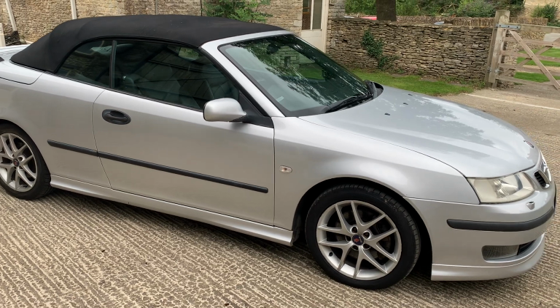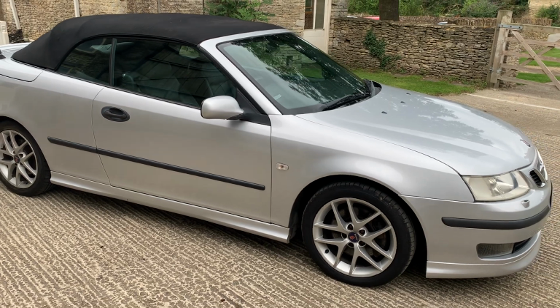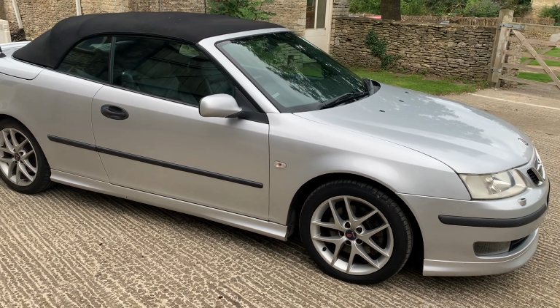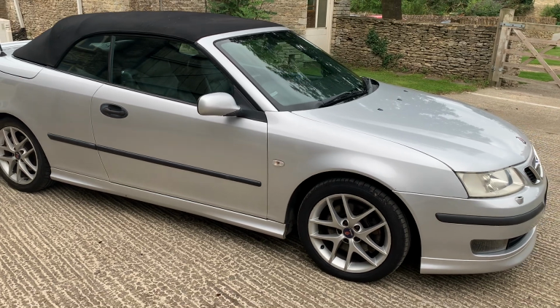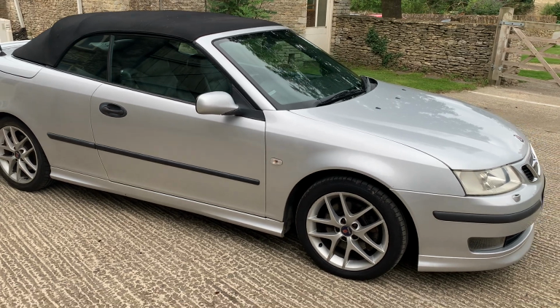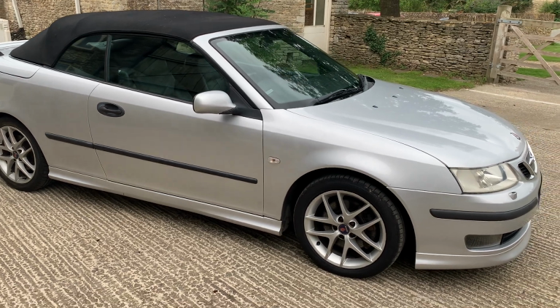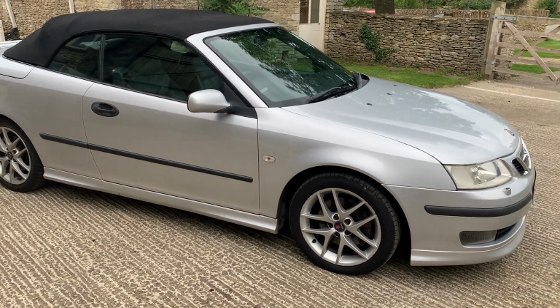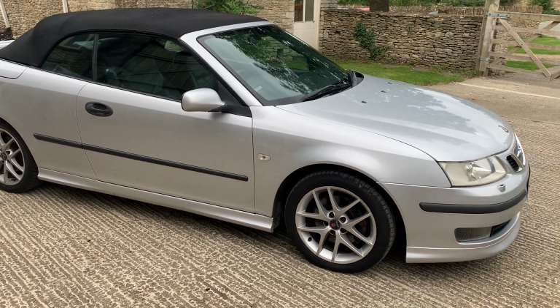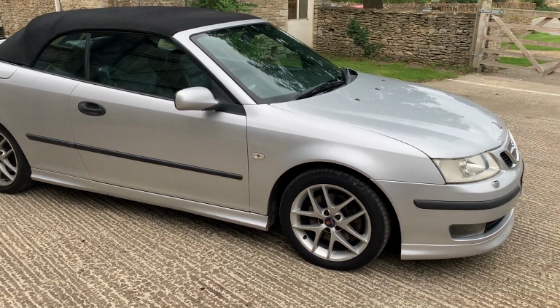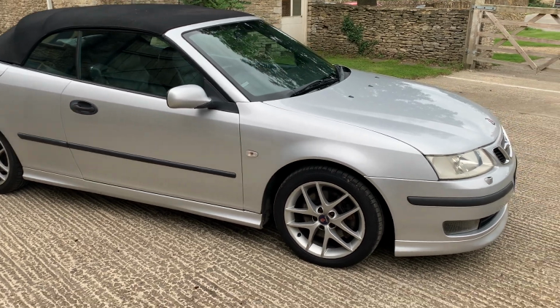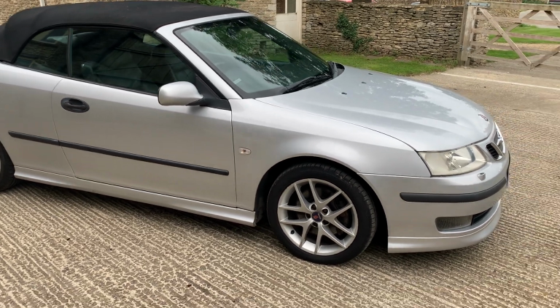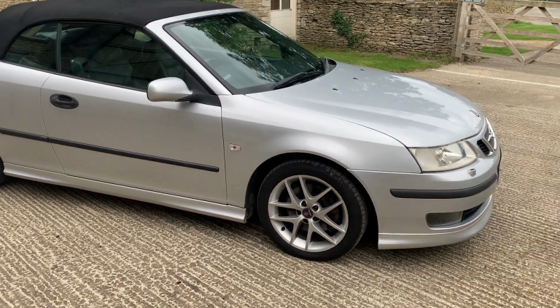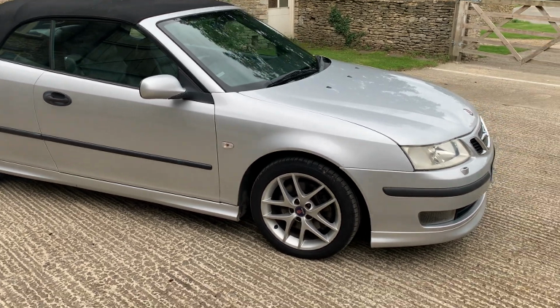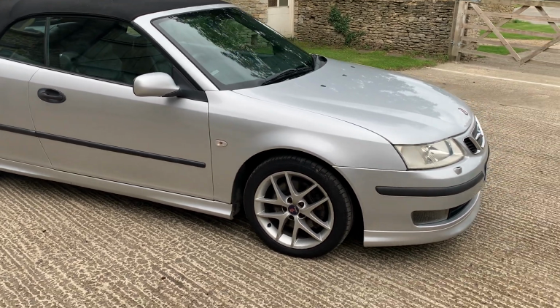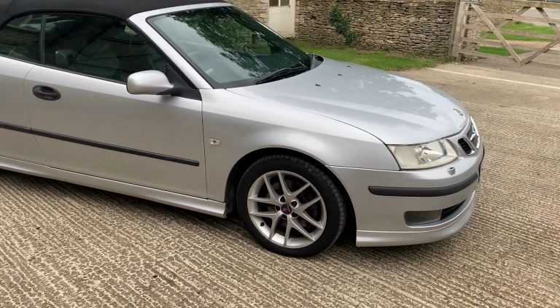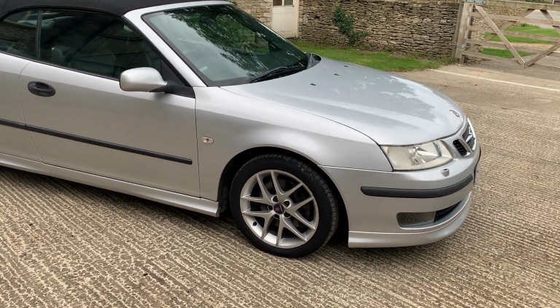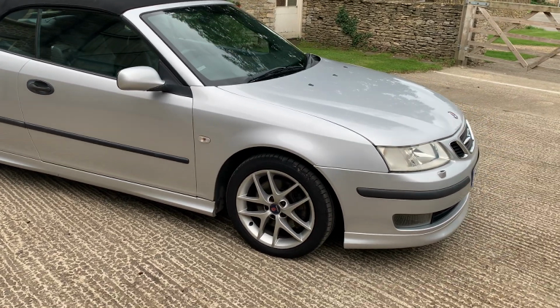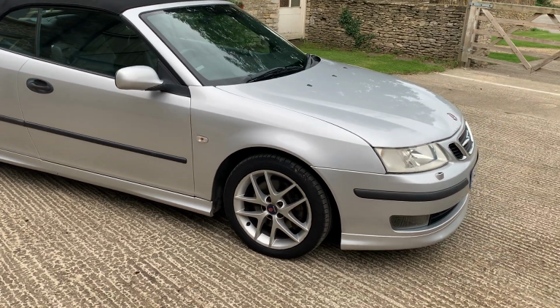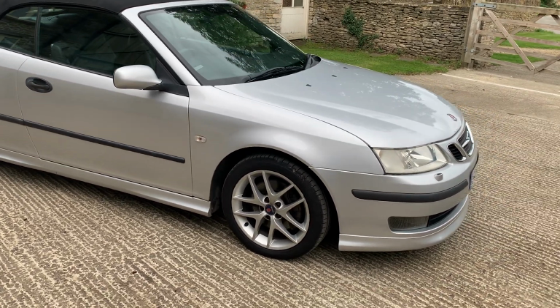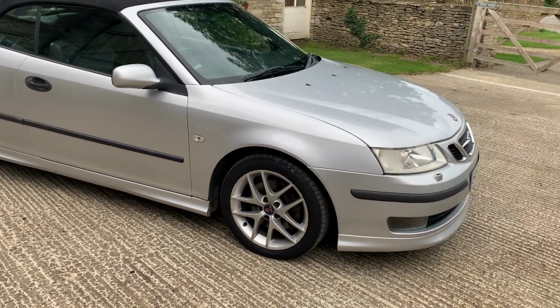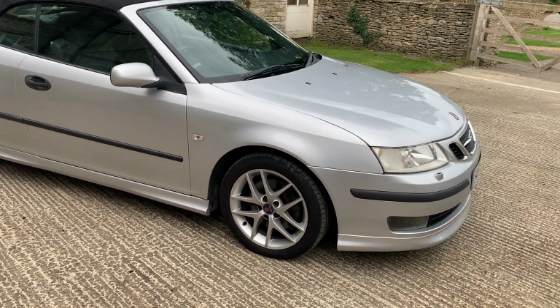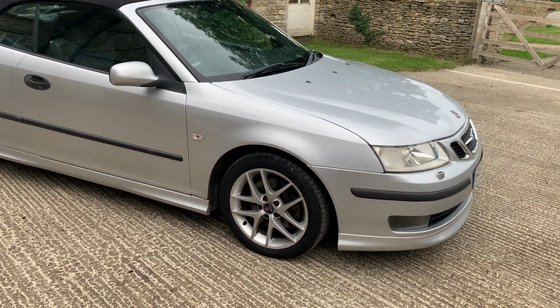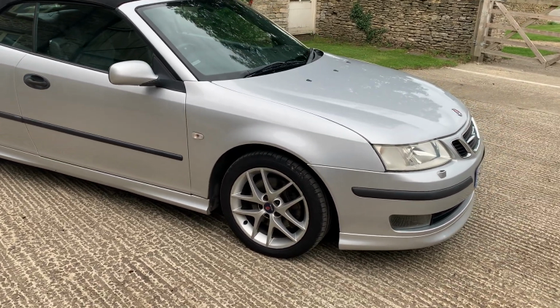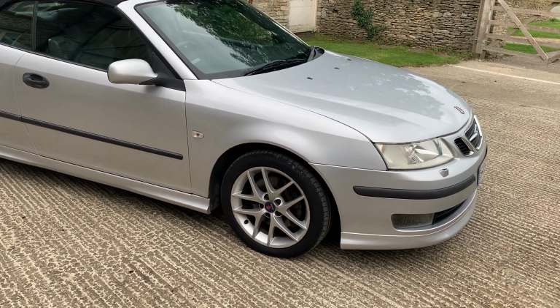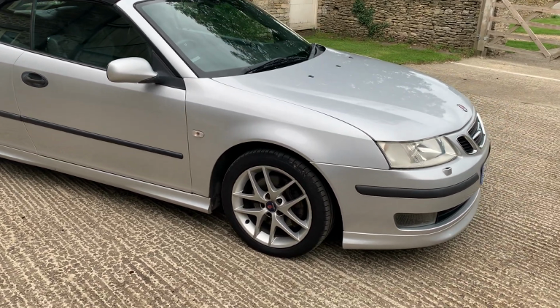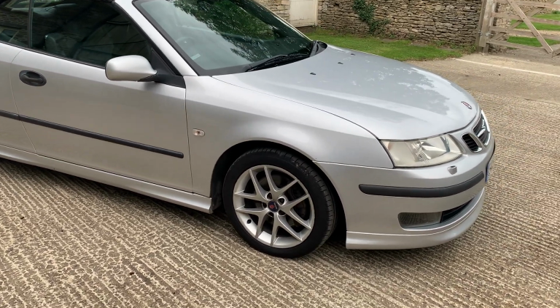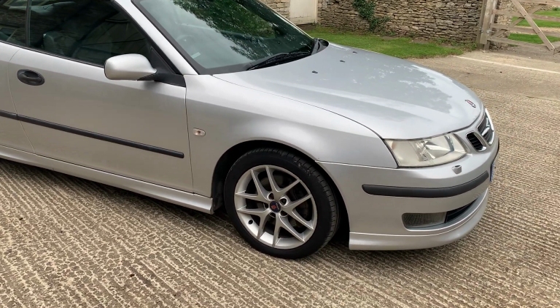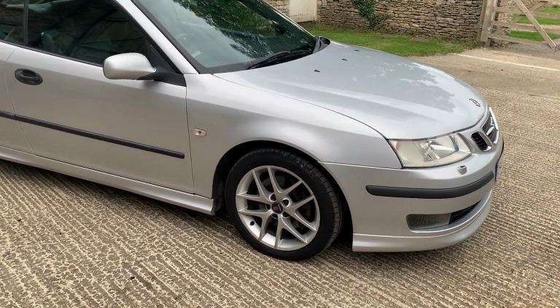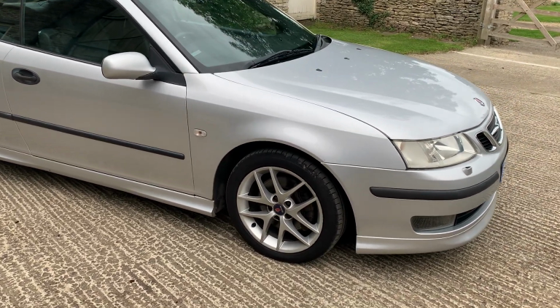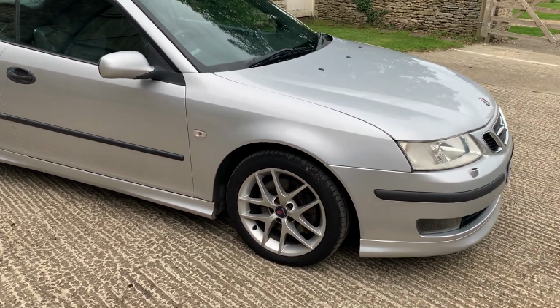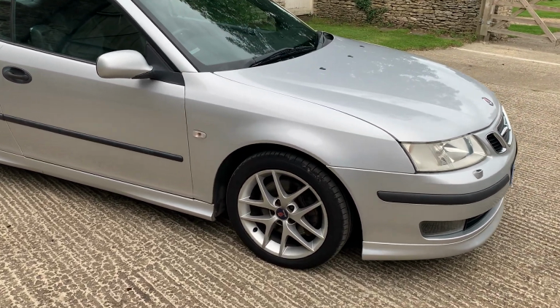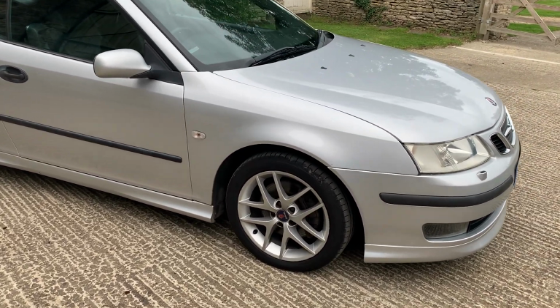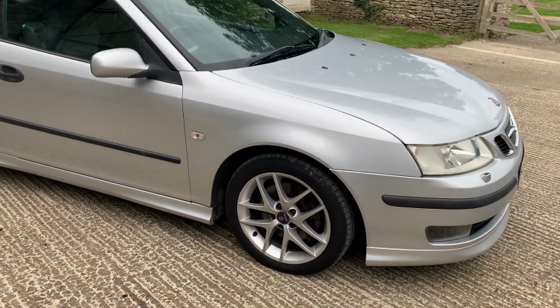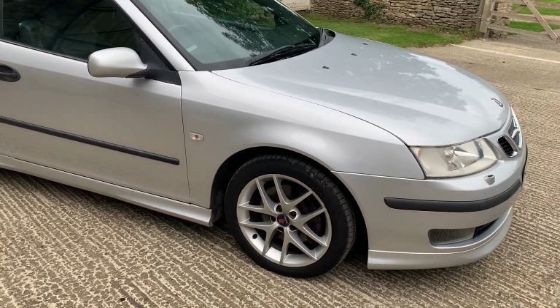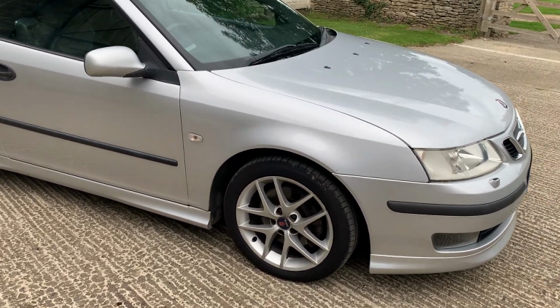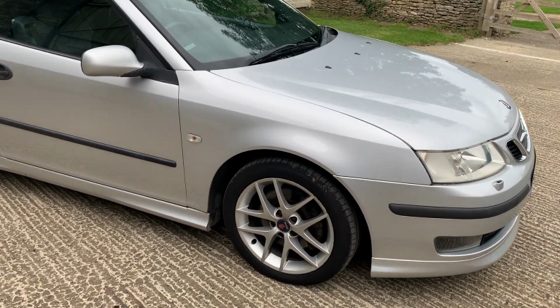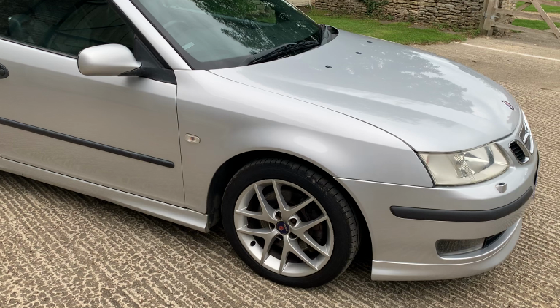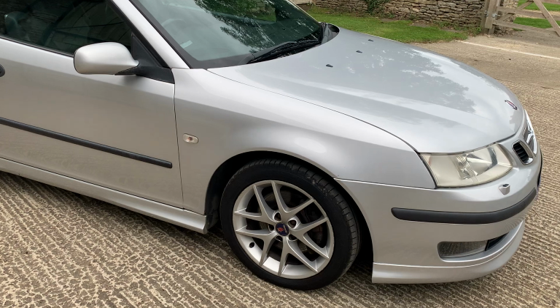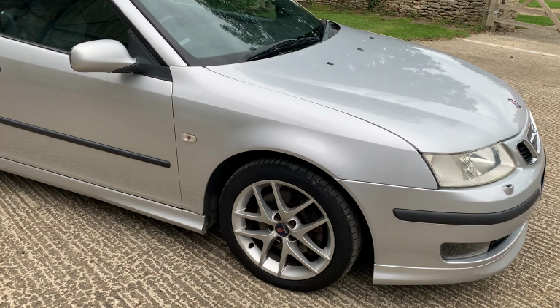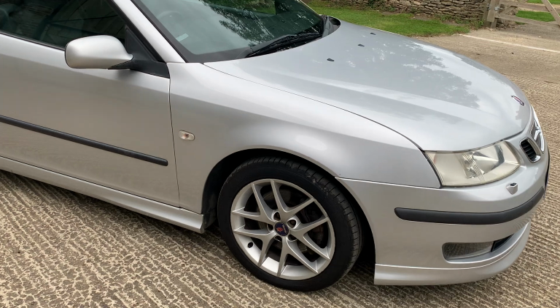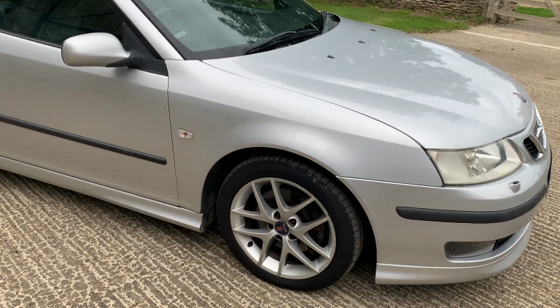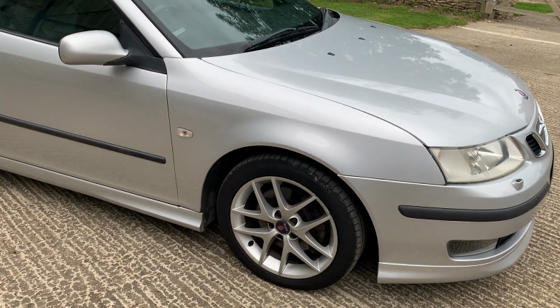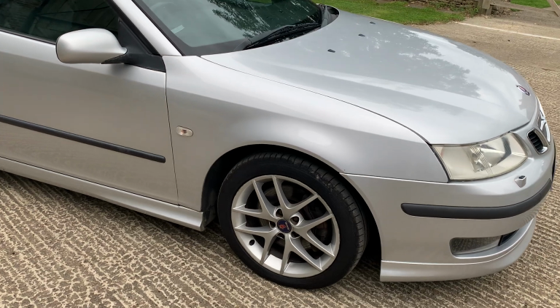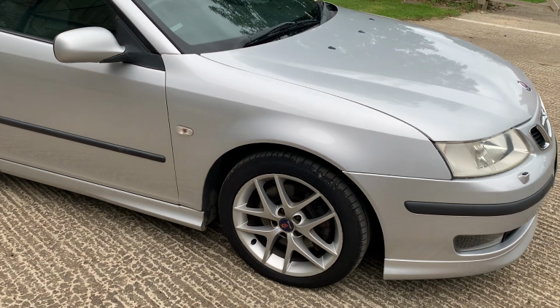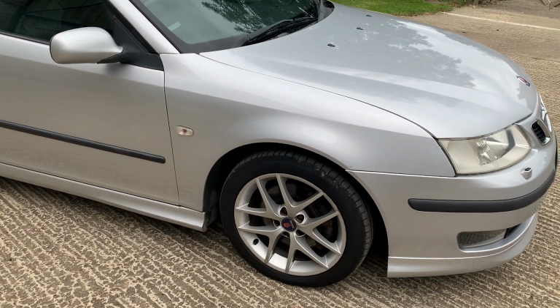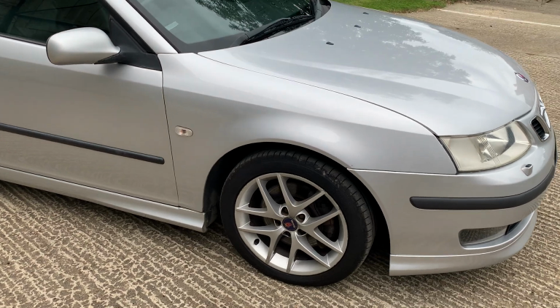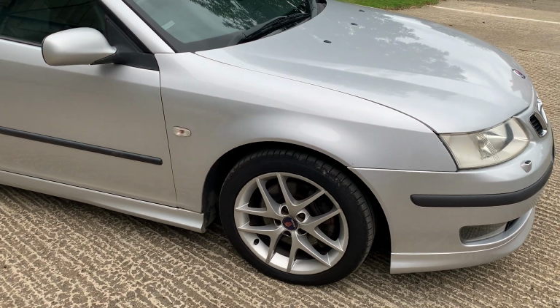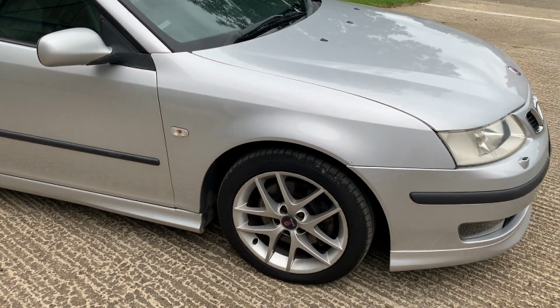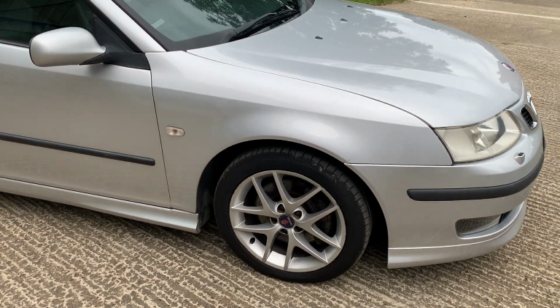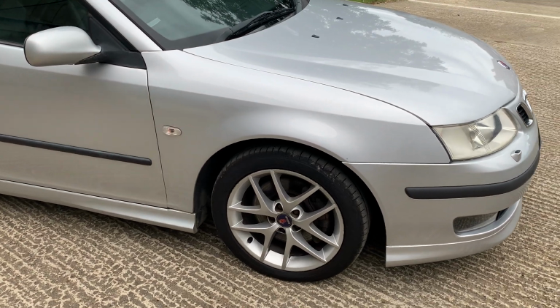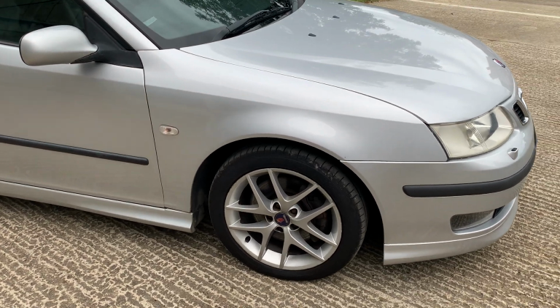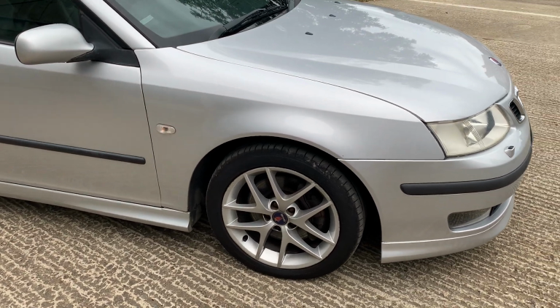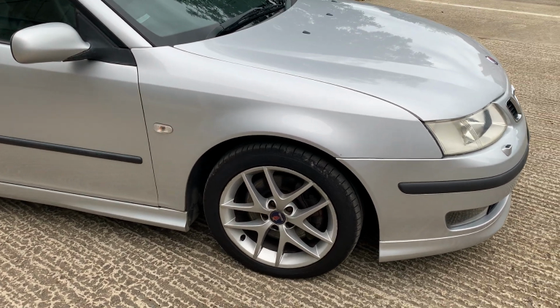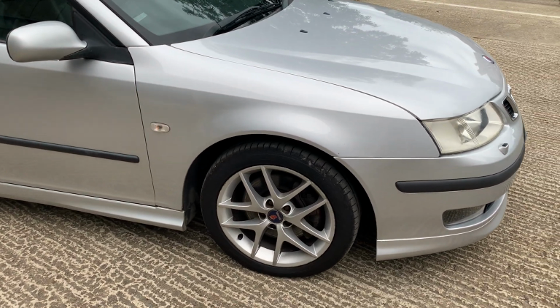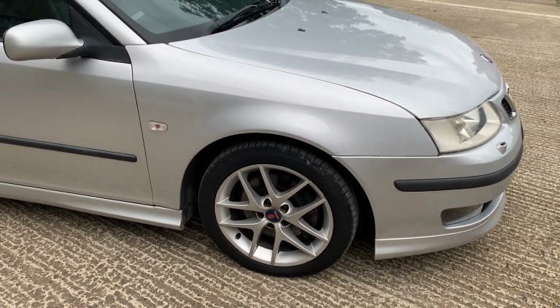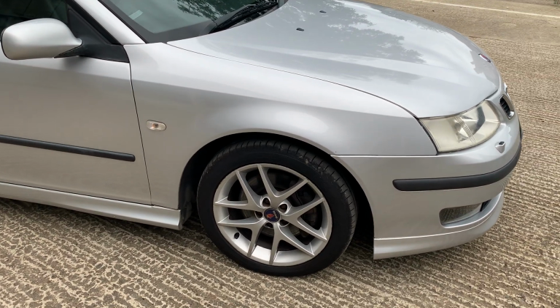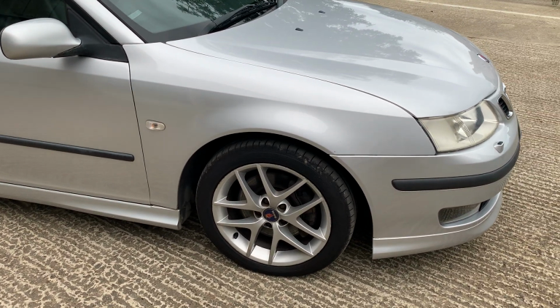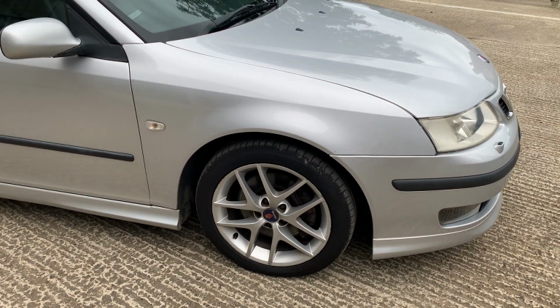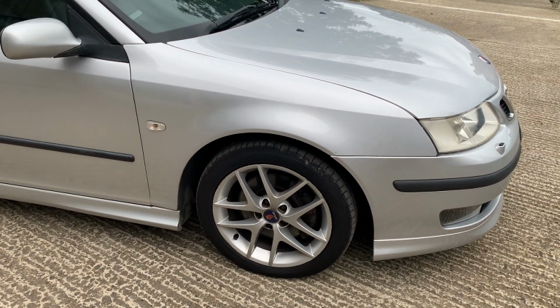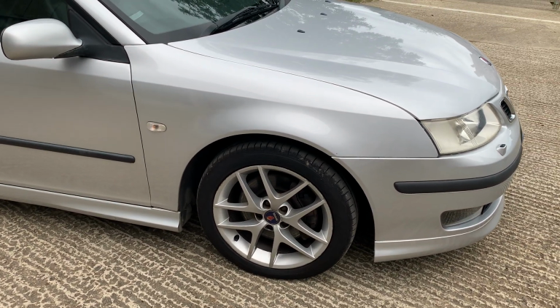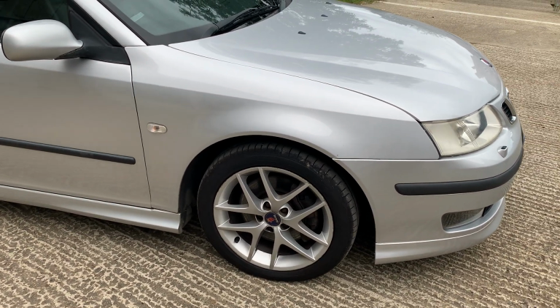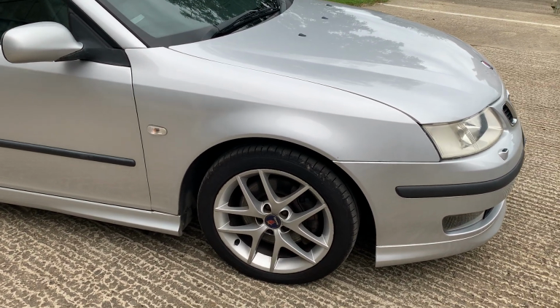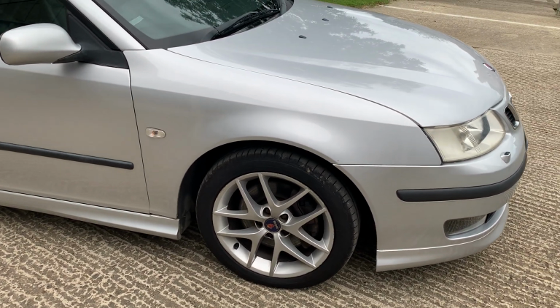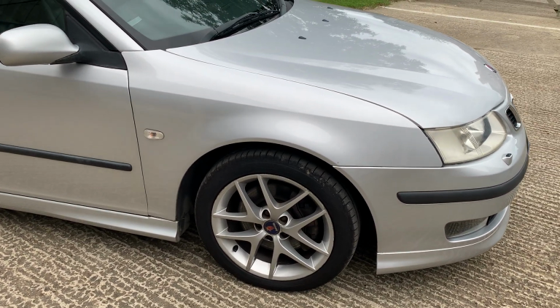Good evening, this is the video of the Saab that I said I would do. I'm going to walk around it fairly slowly just so you can see the condition.